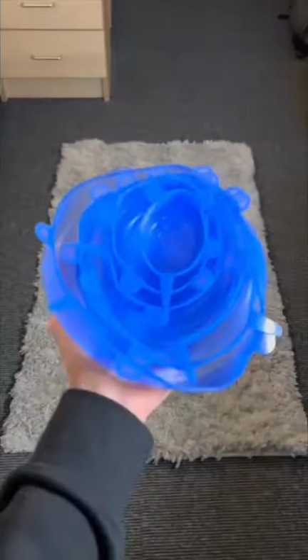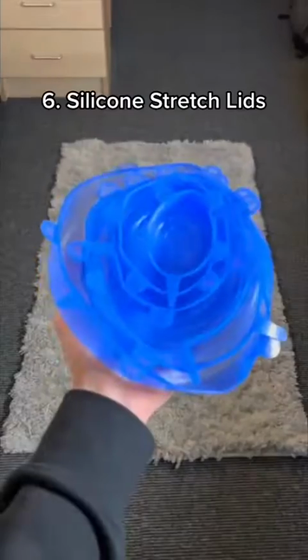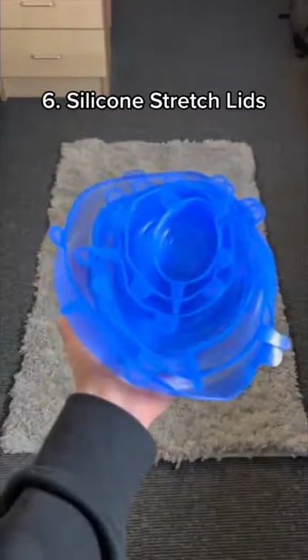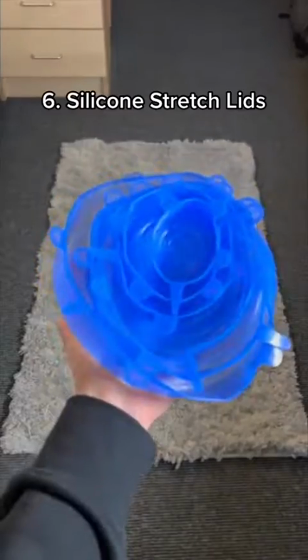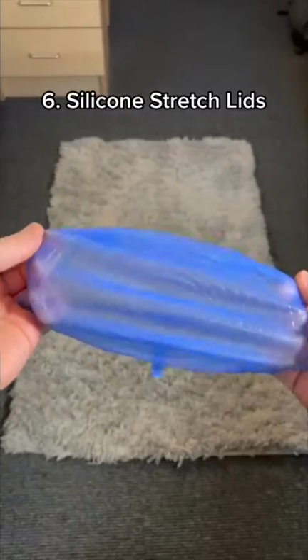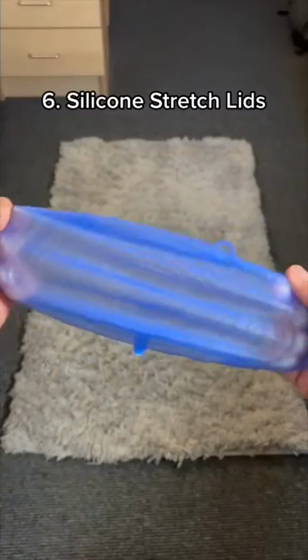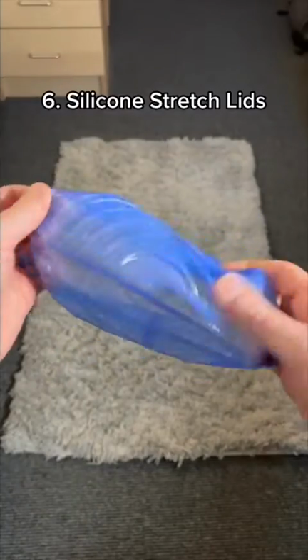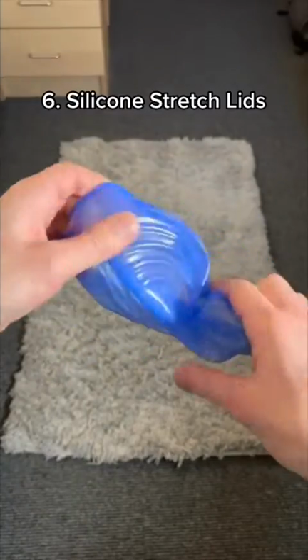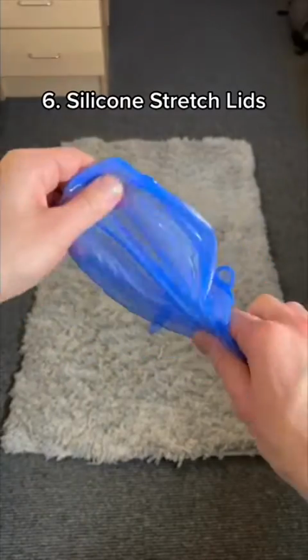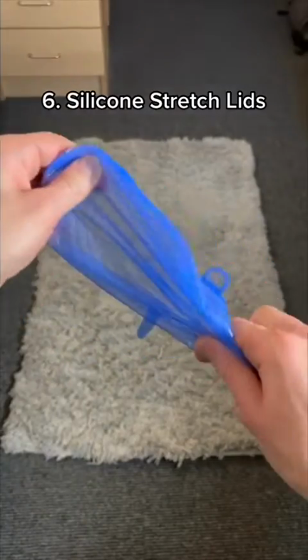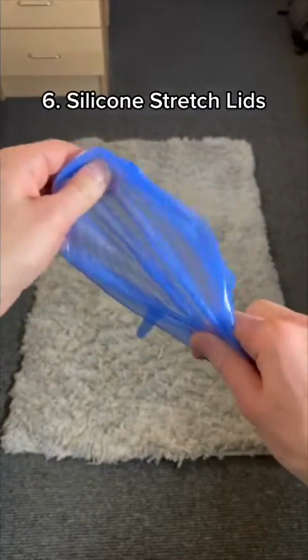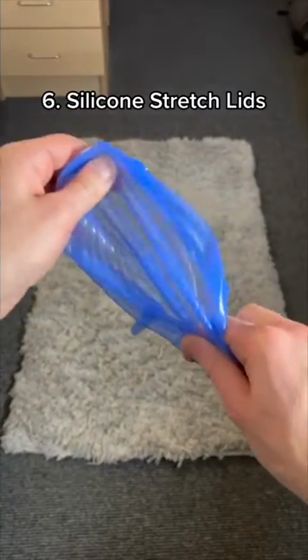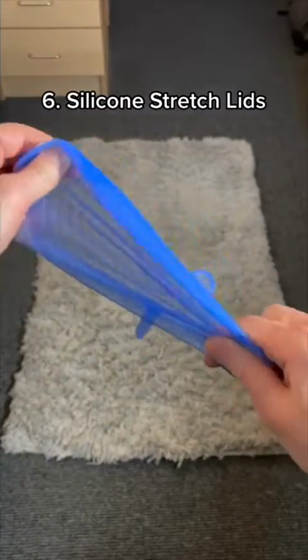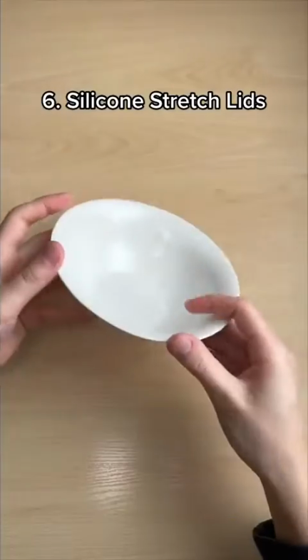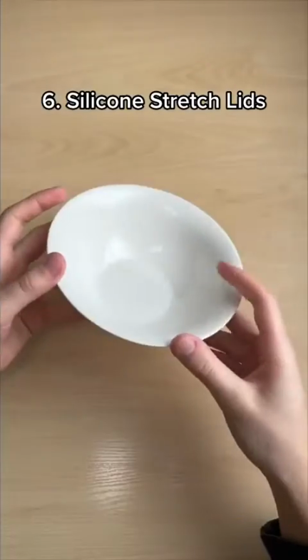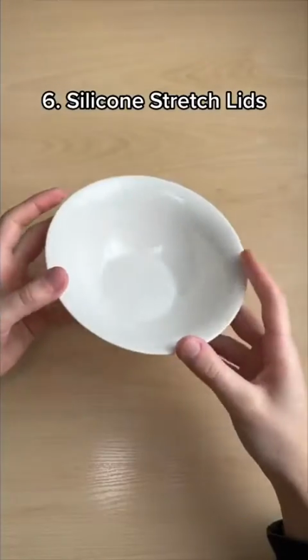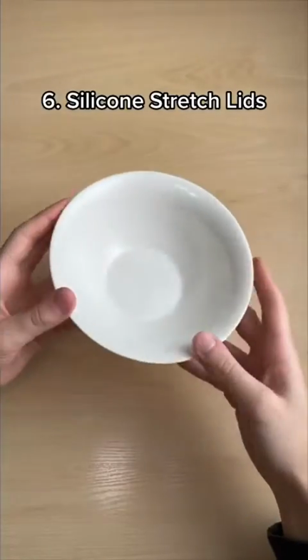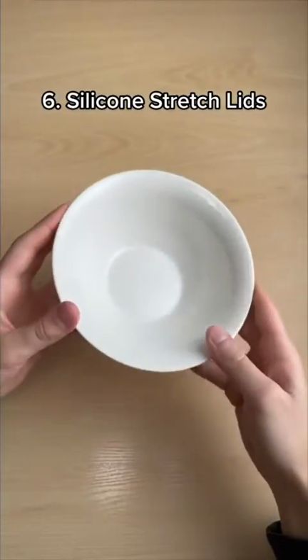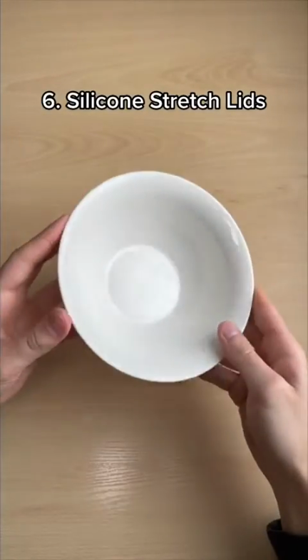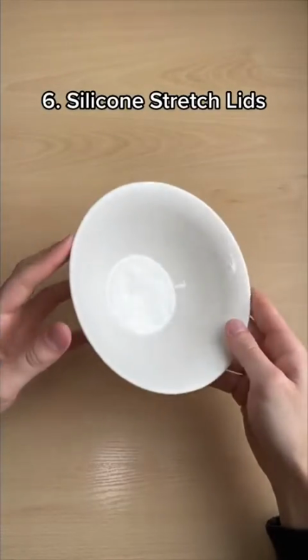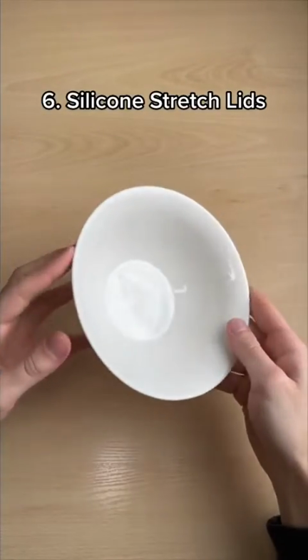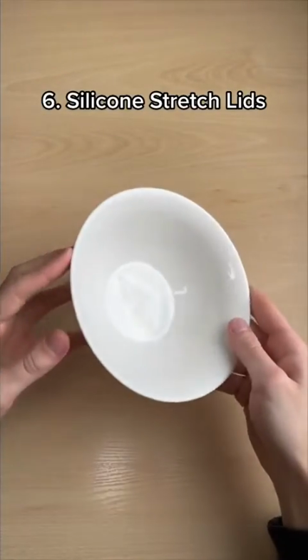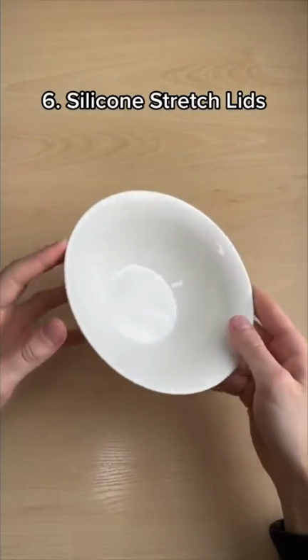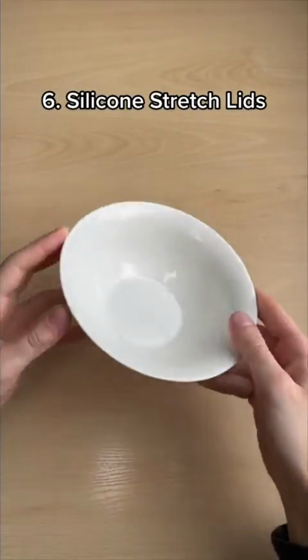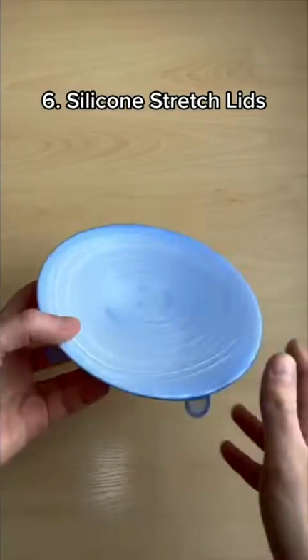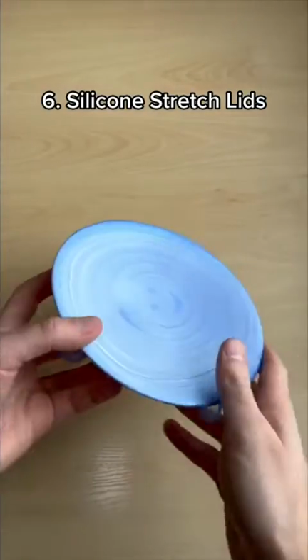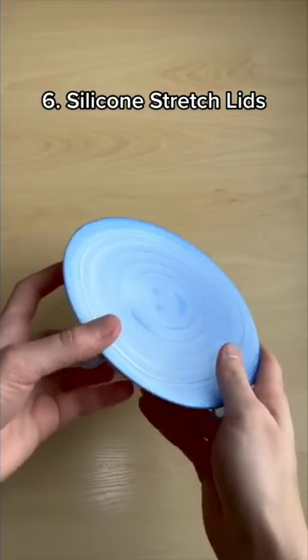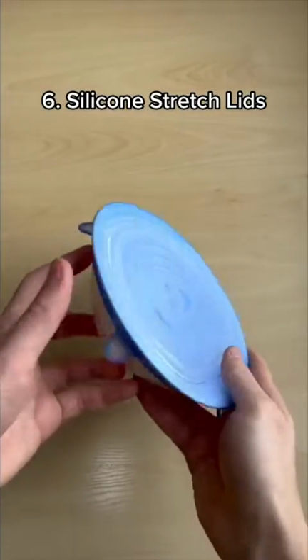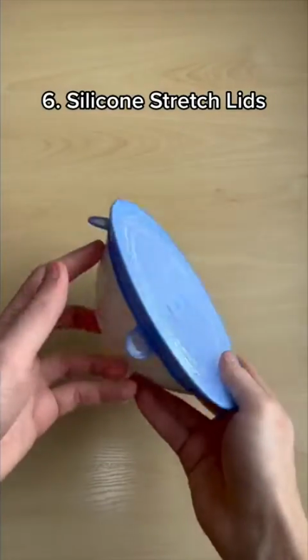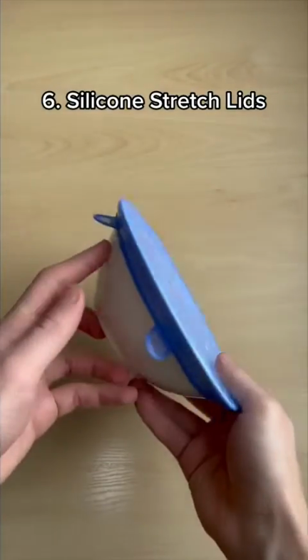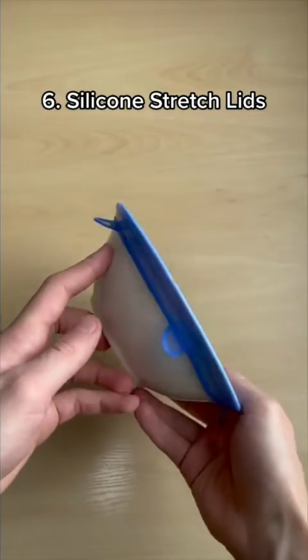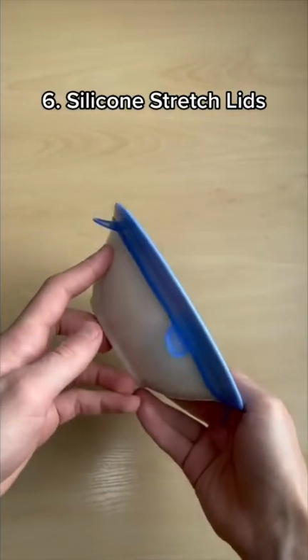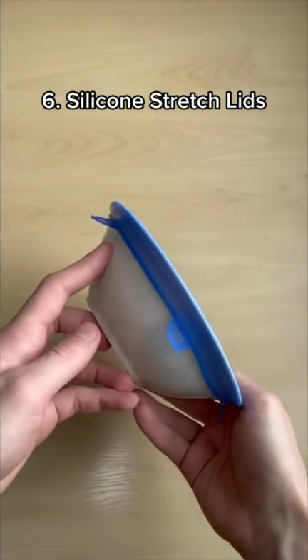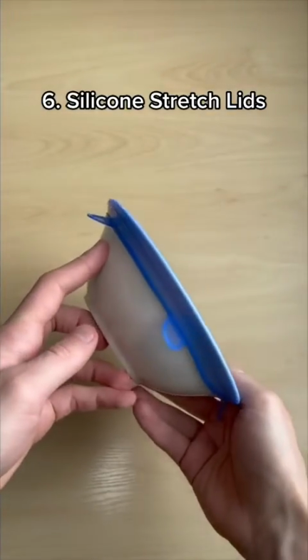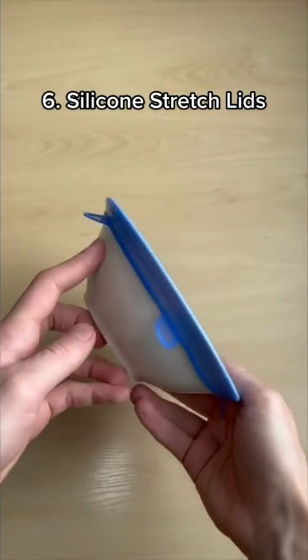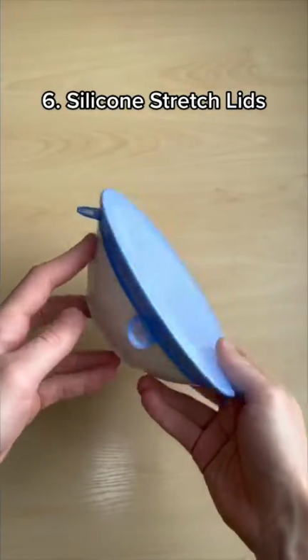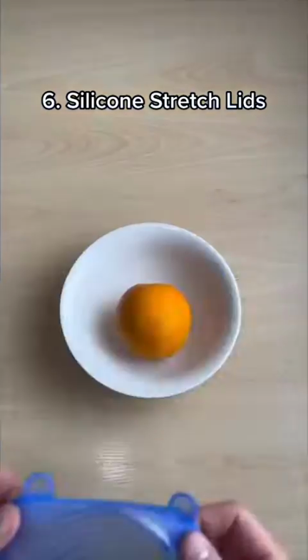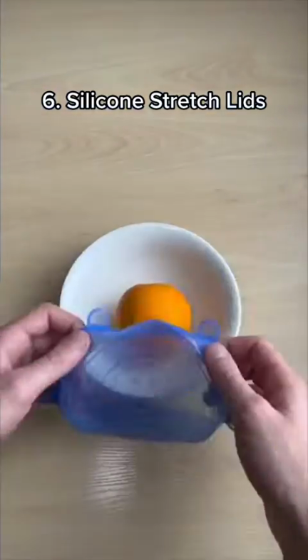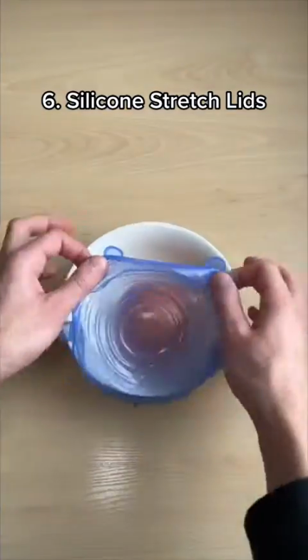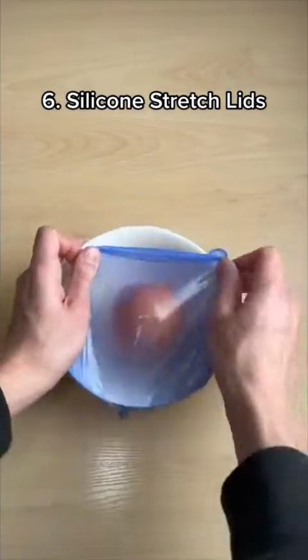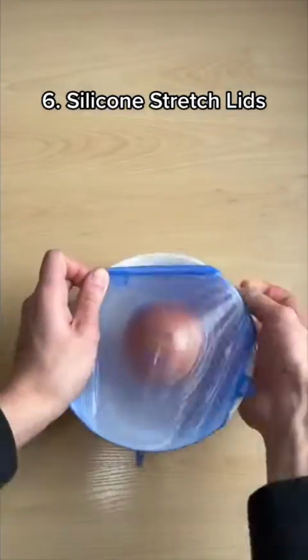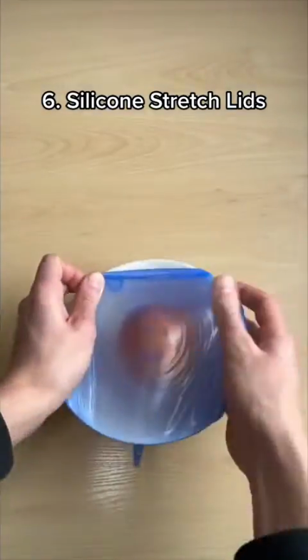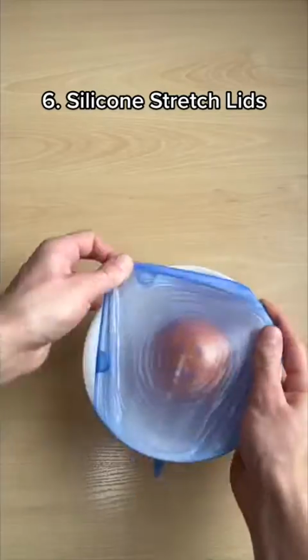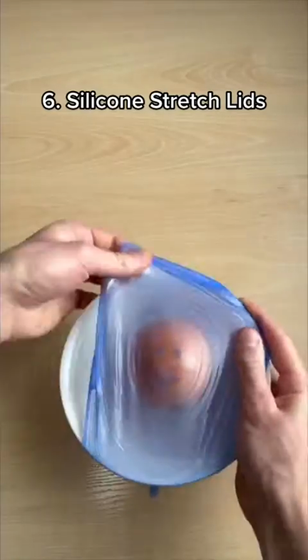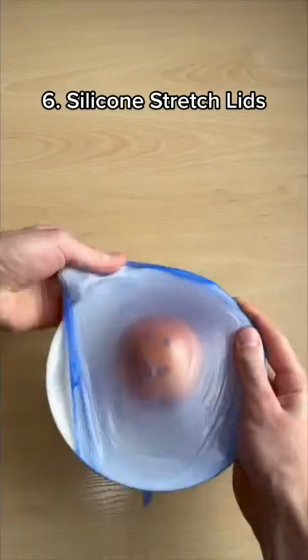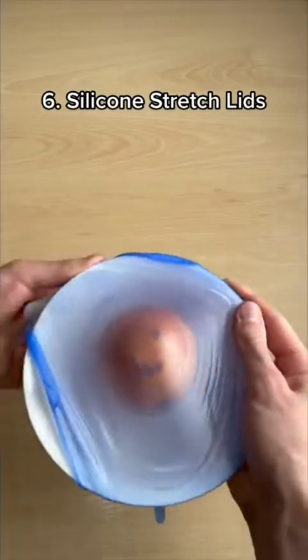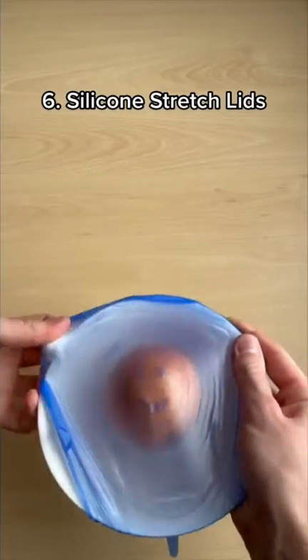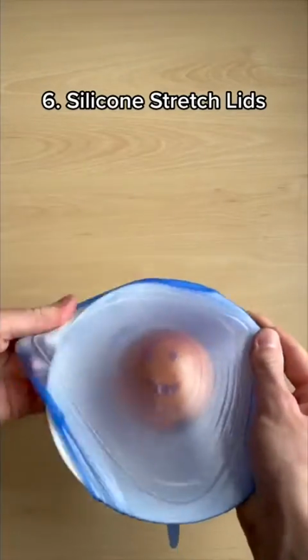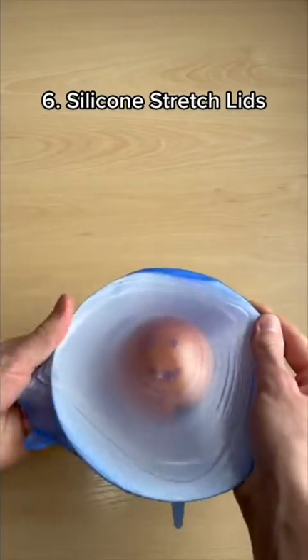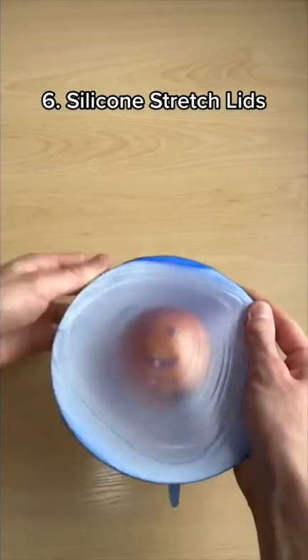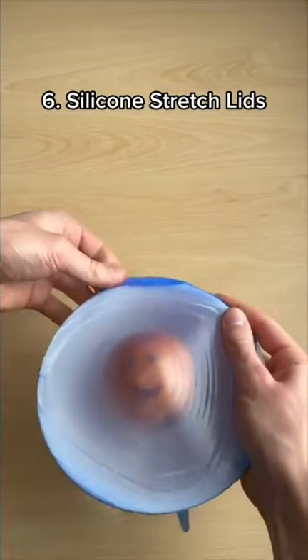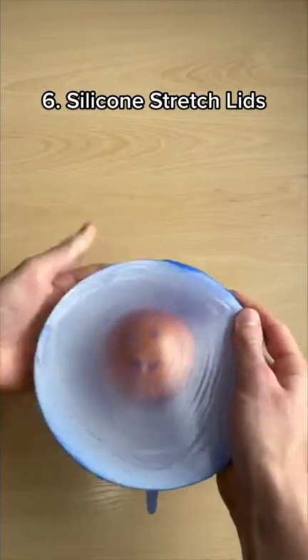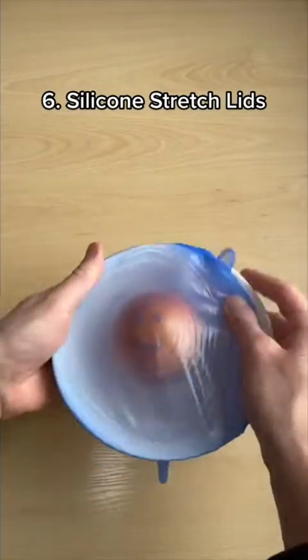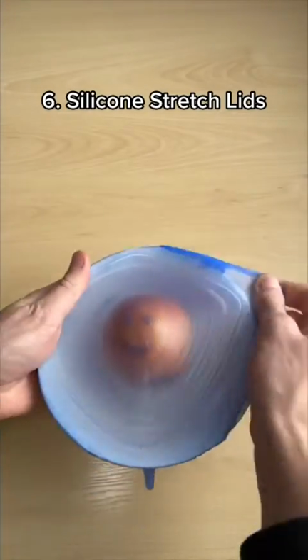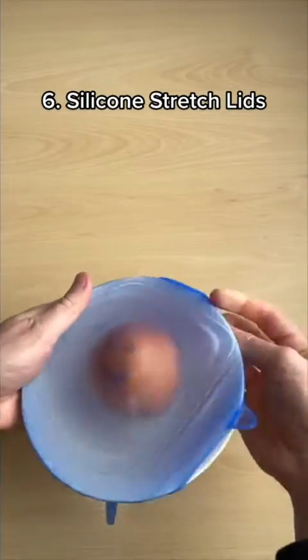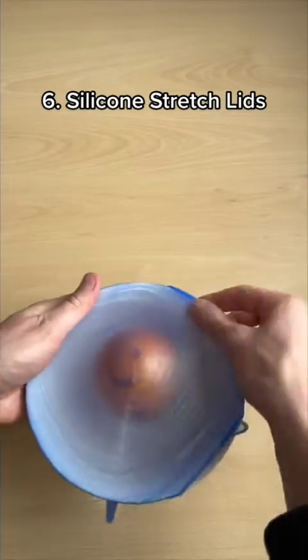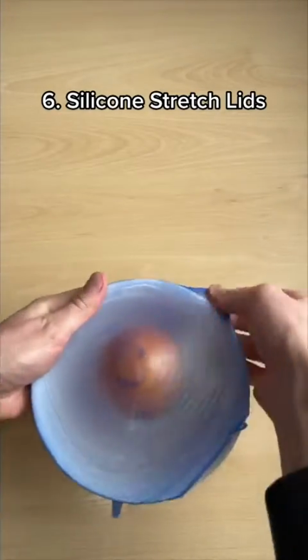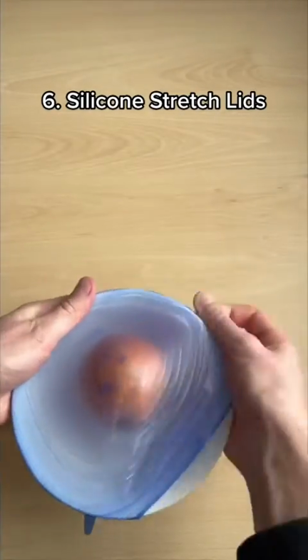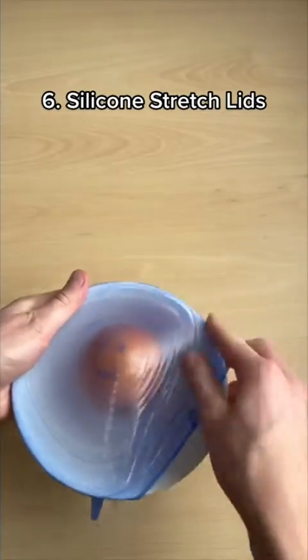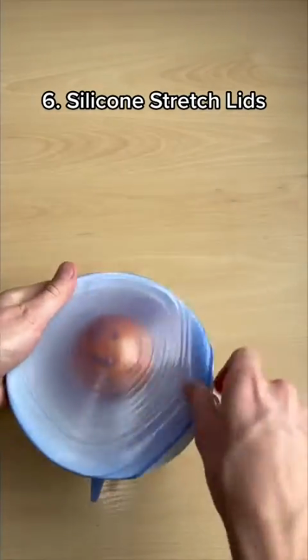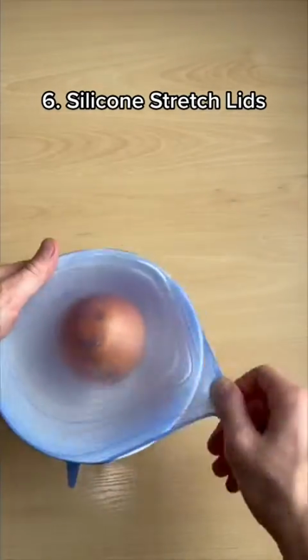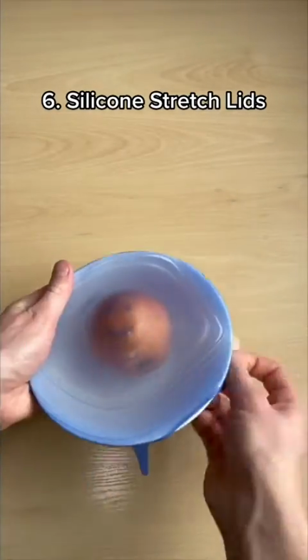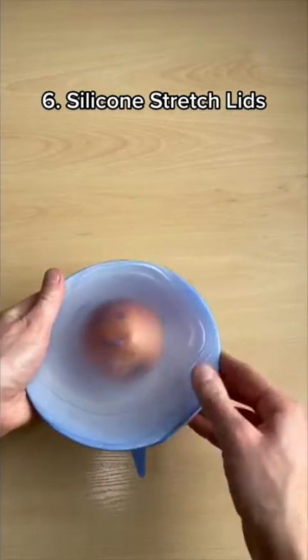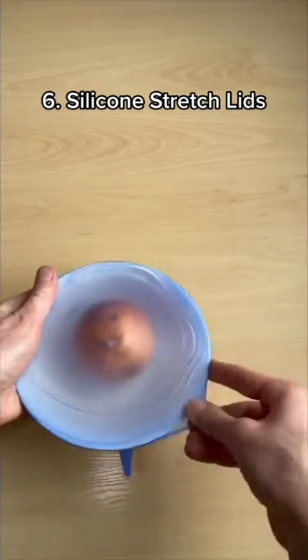These are silicone stretch lids which turn any dish into a Tupperware container. Just stretch them over your food and they keep your food fresher for longer.